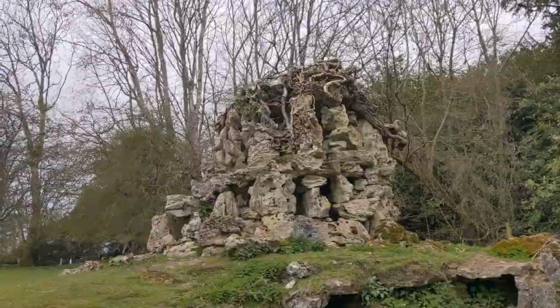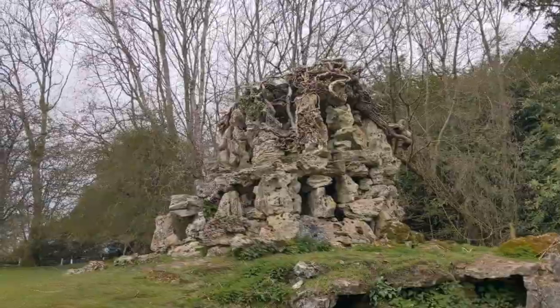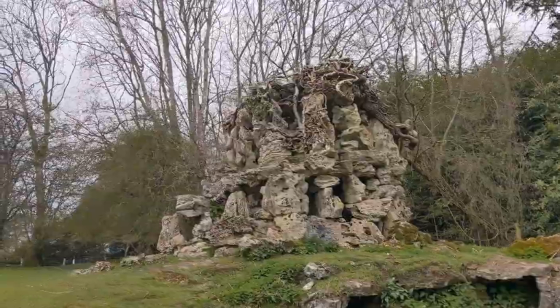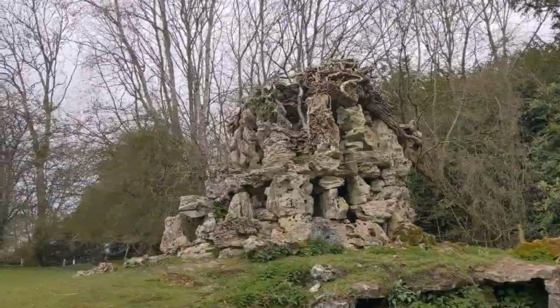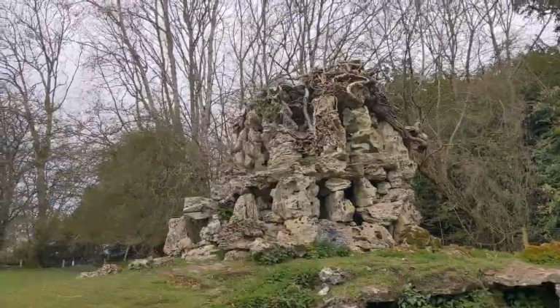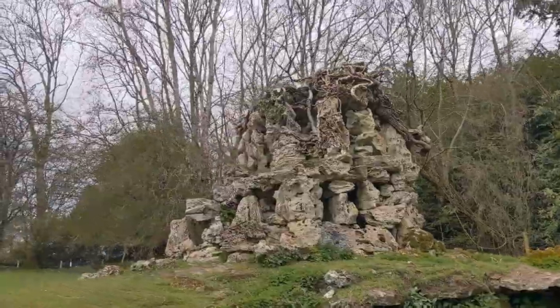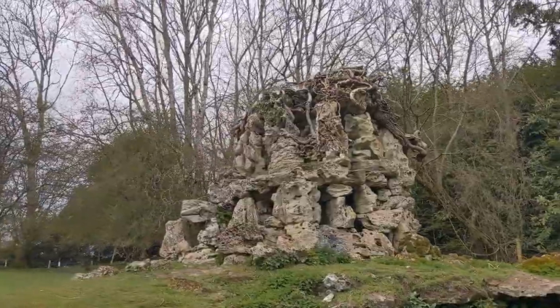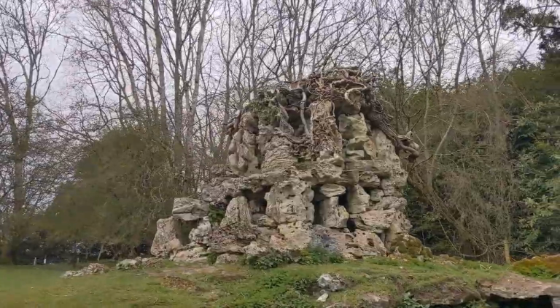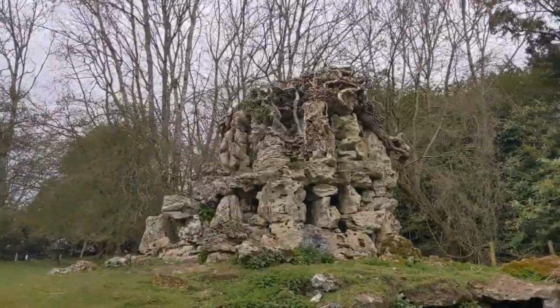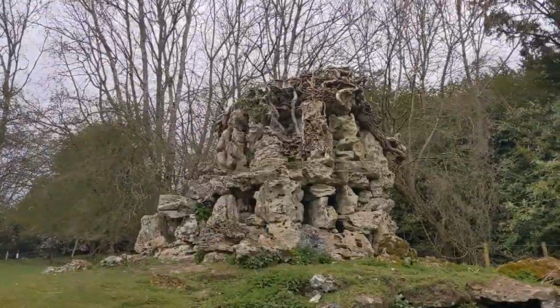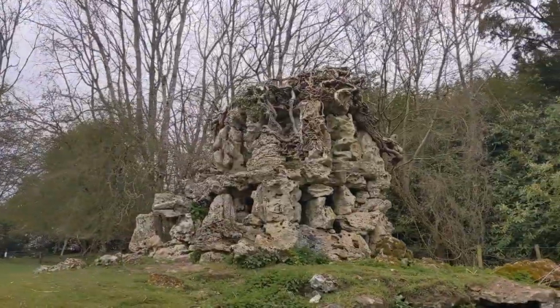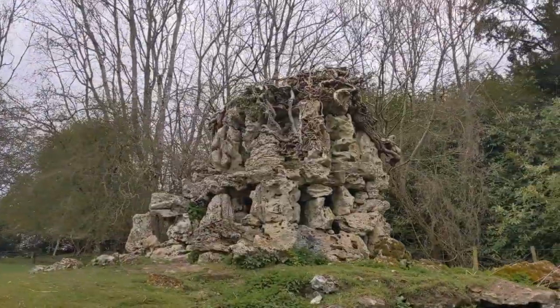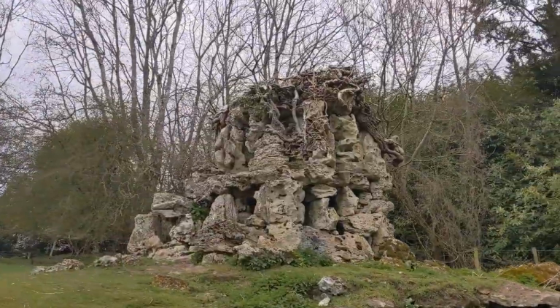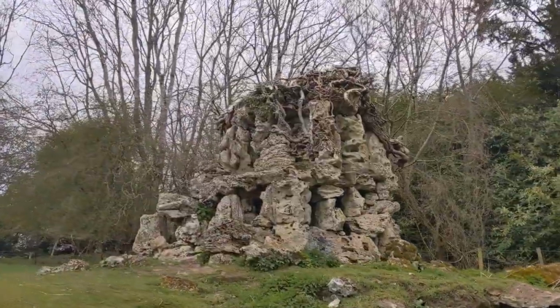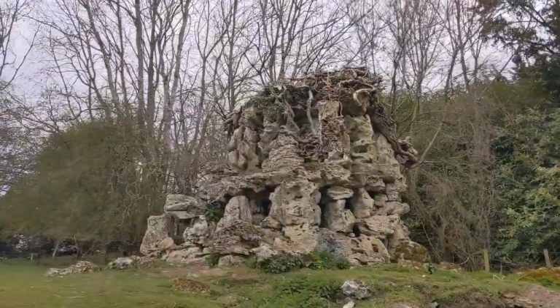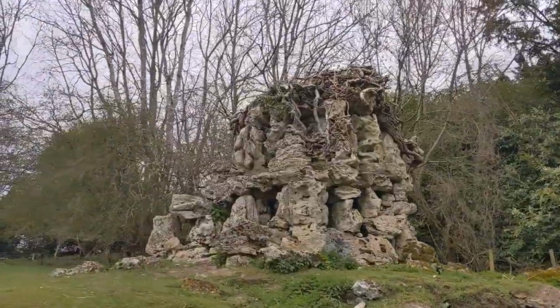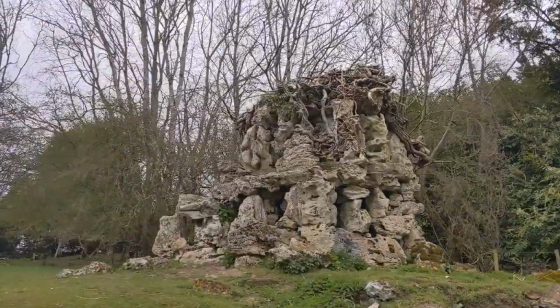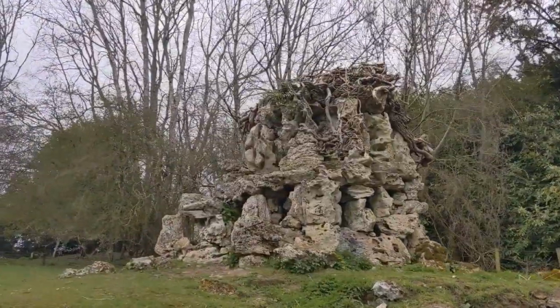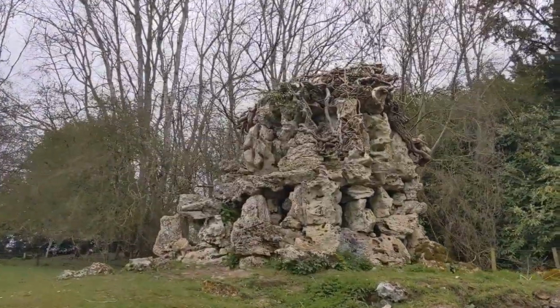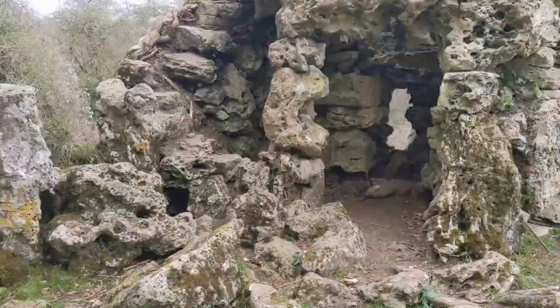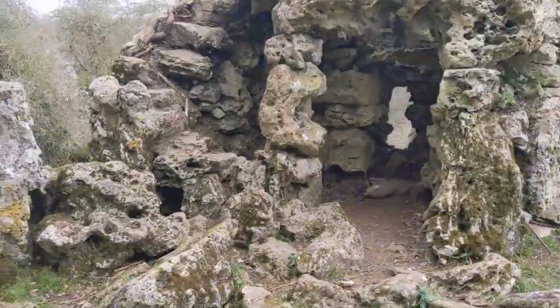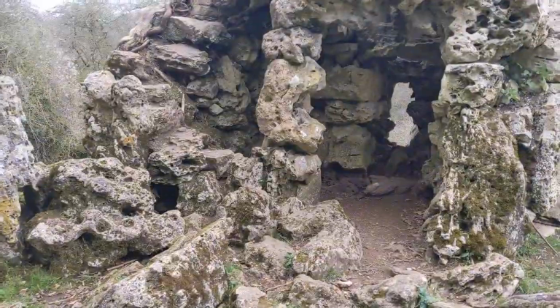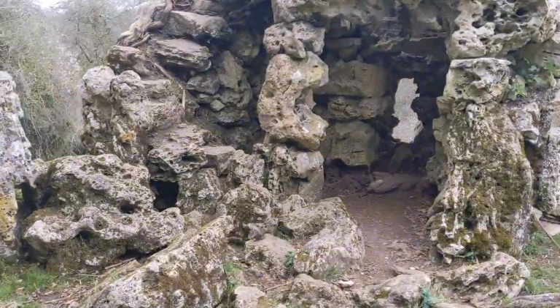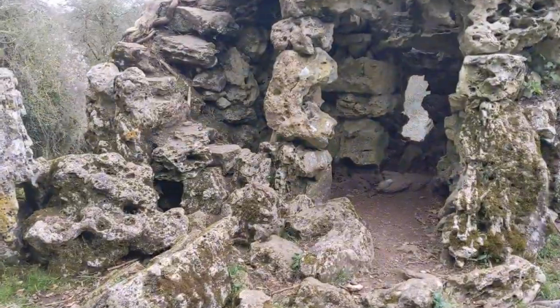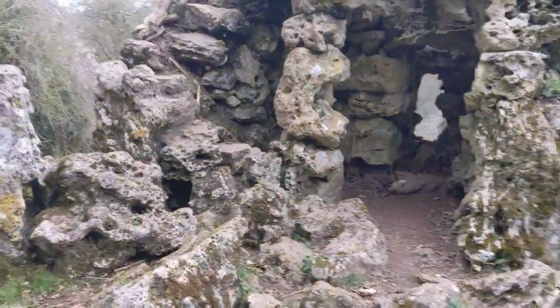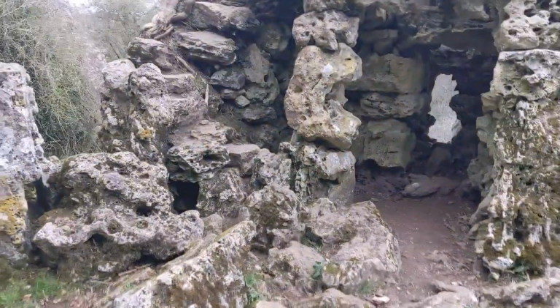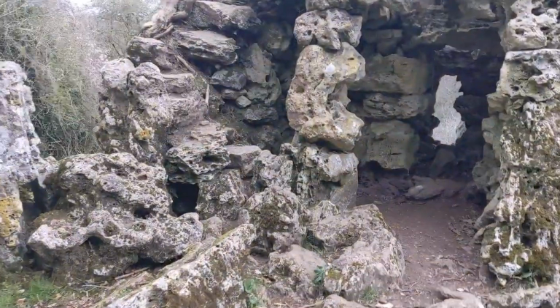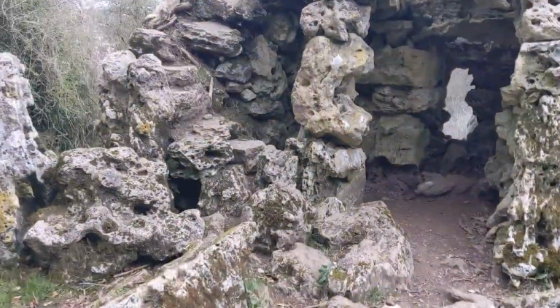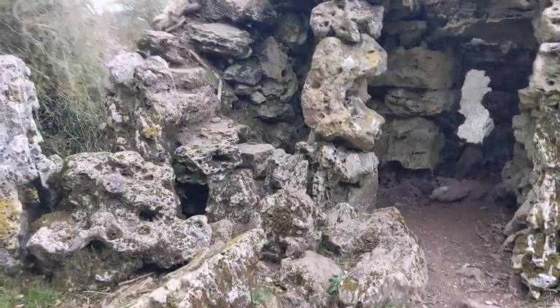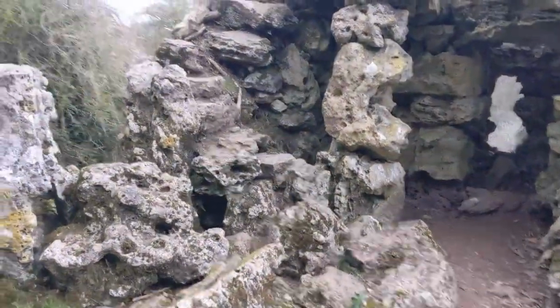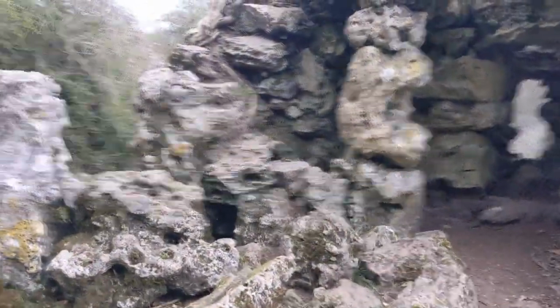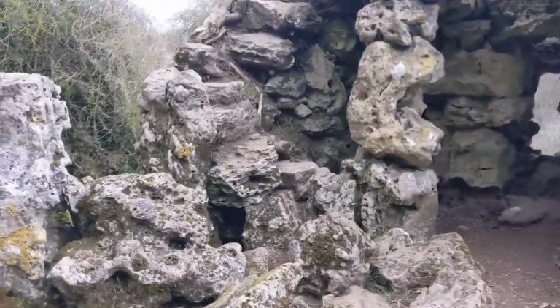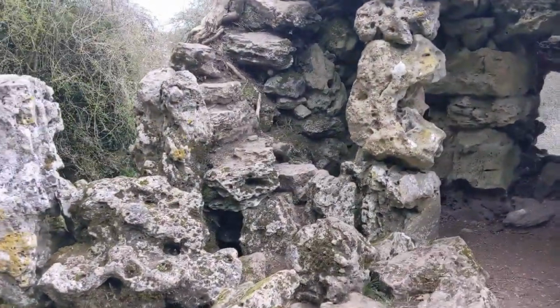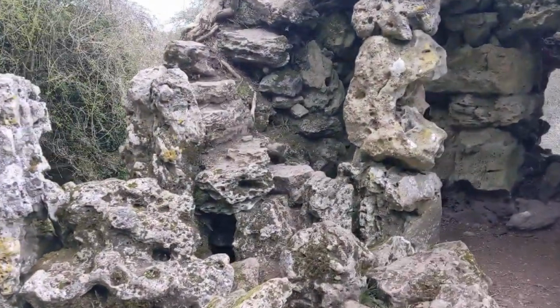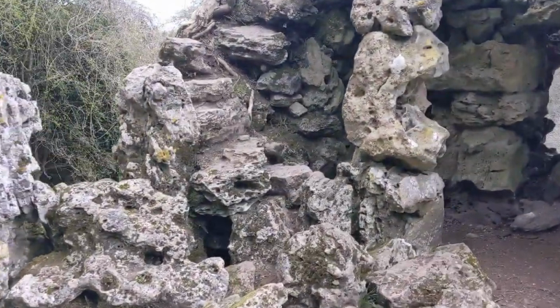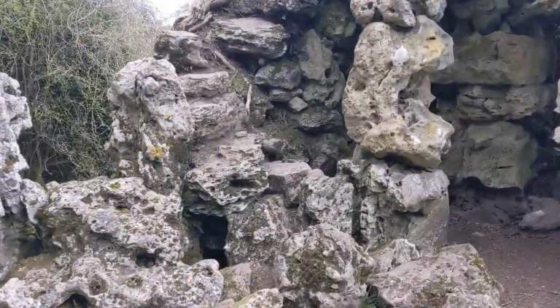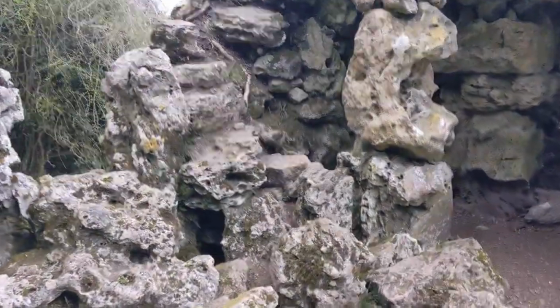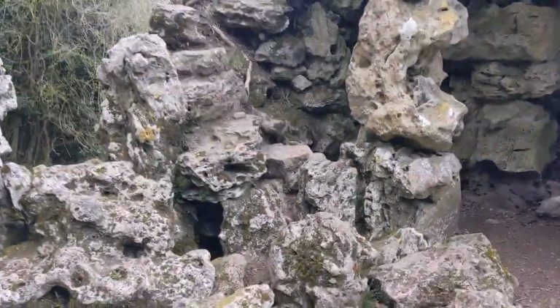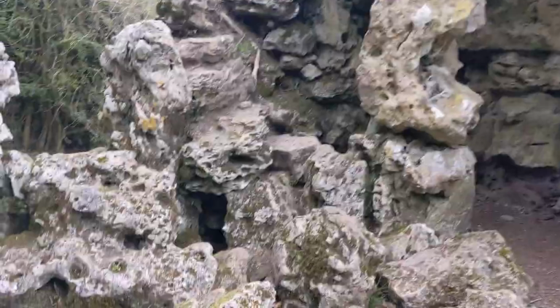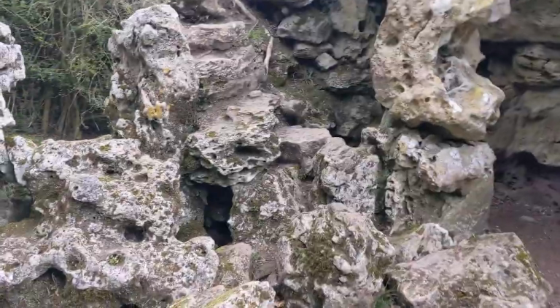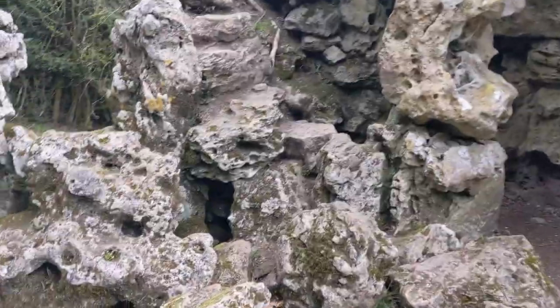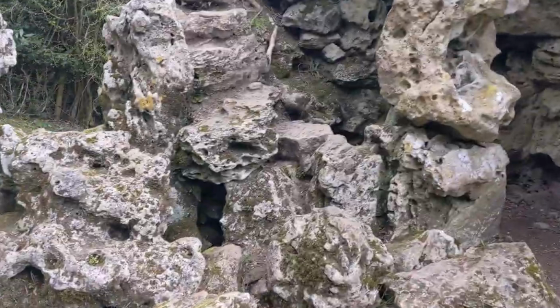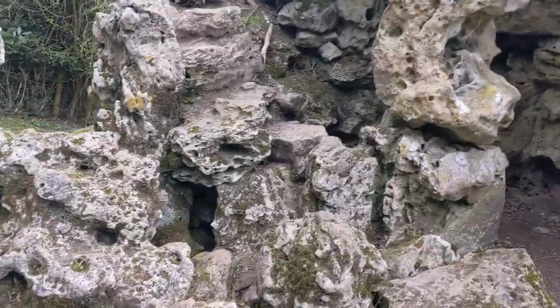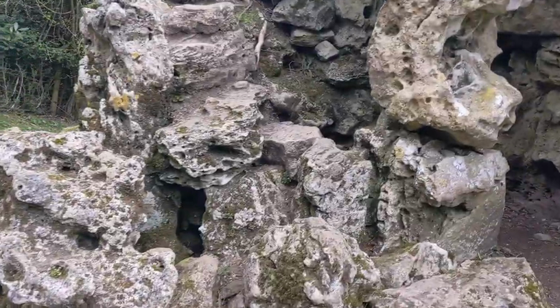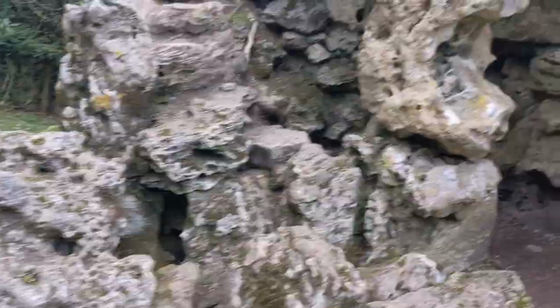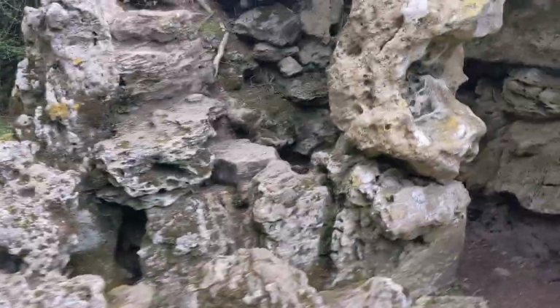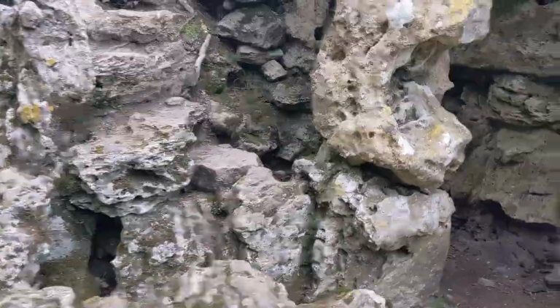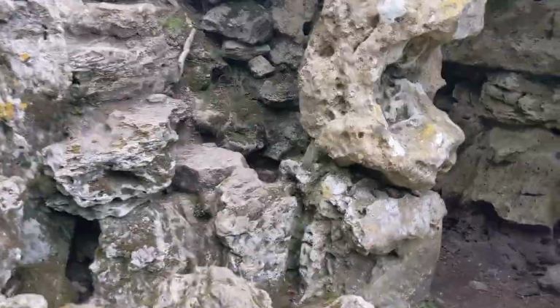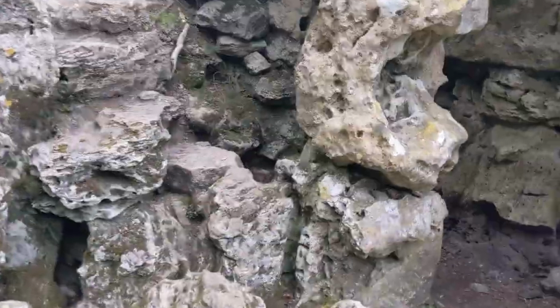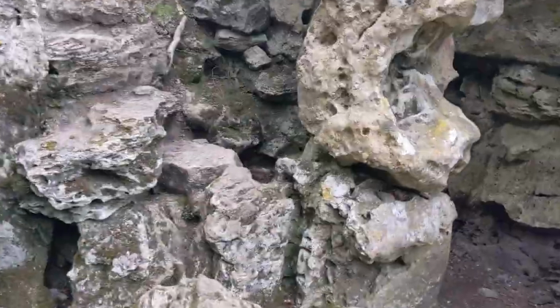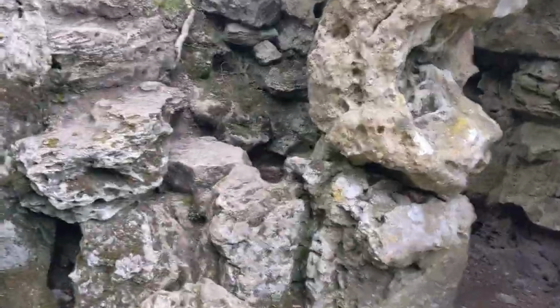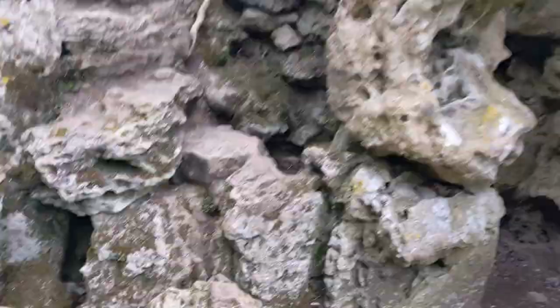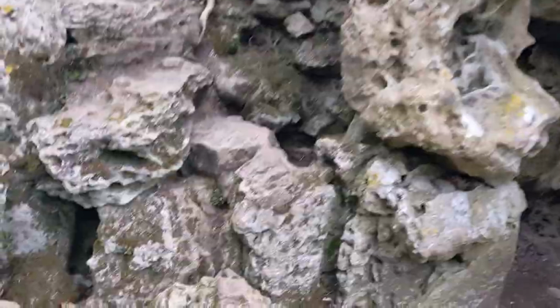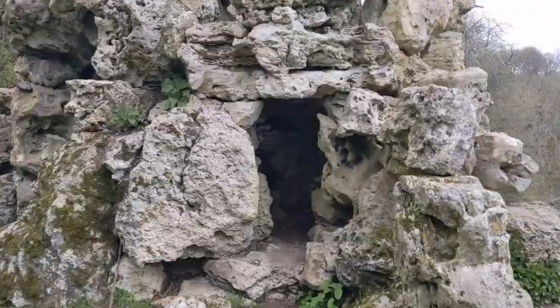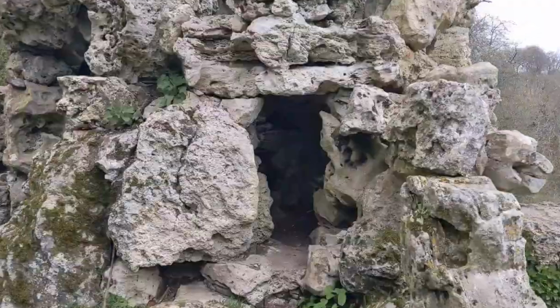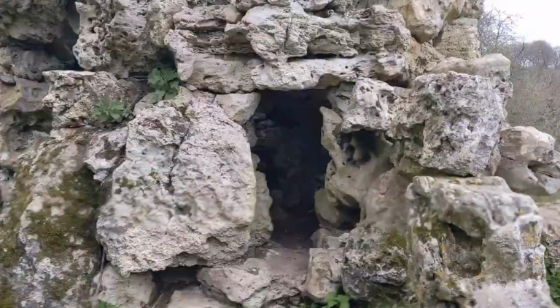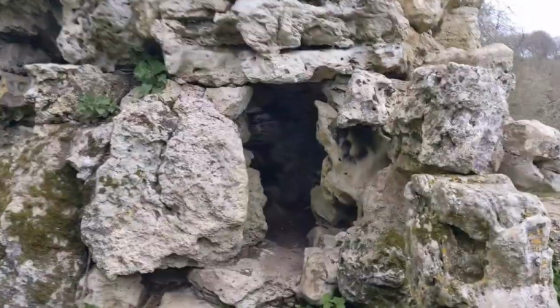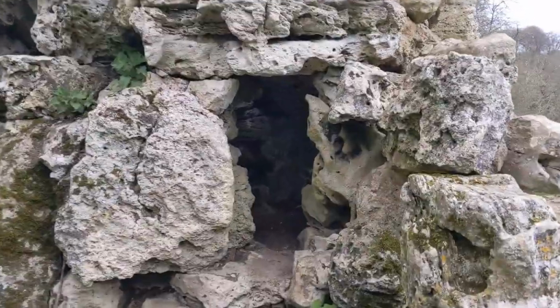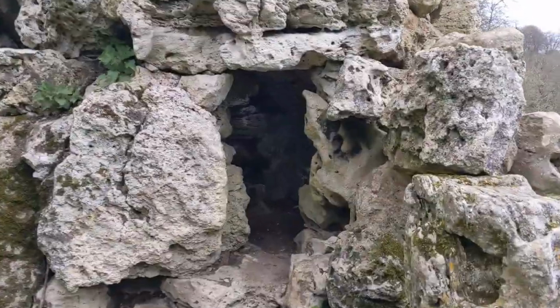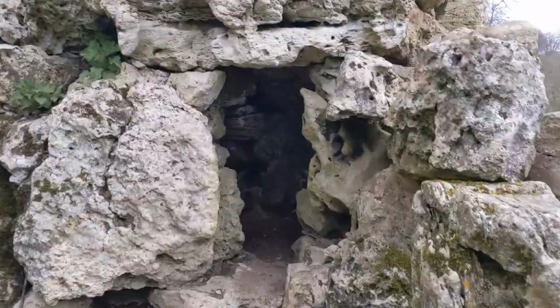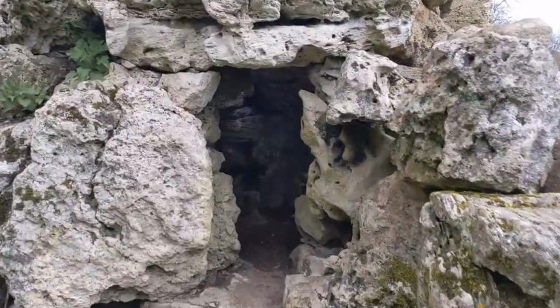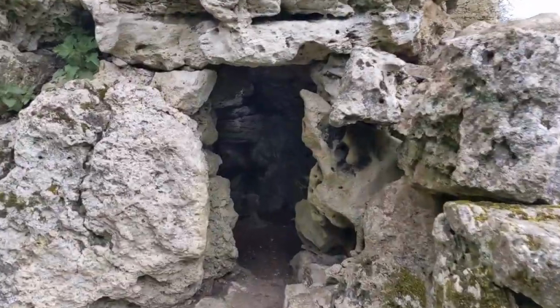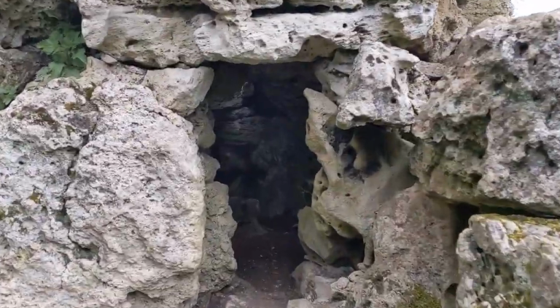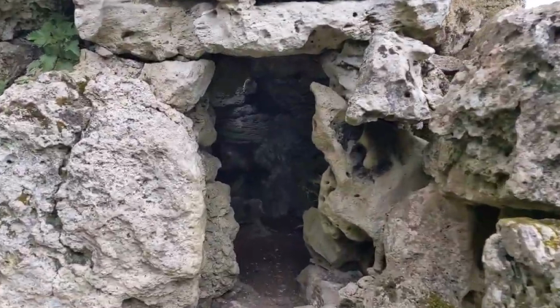That's quite impressive. Oh look, it's like a staircase. Let's have a look.